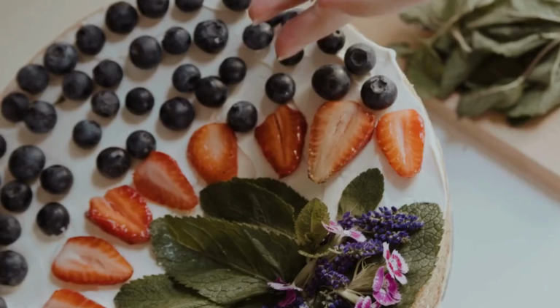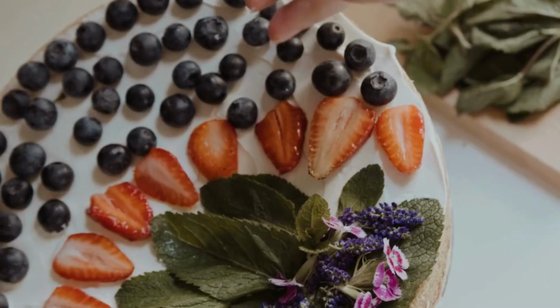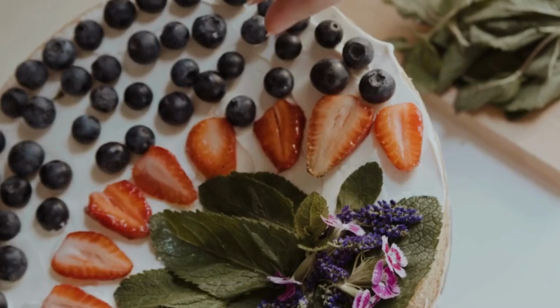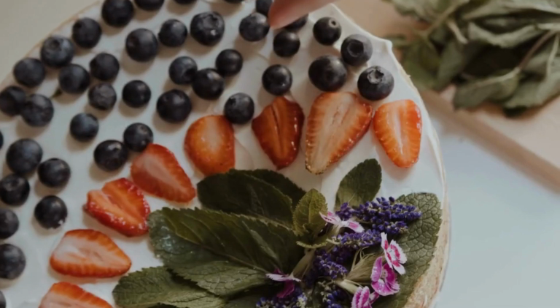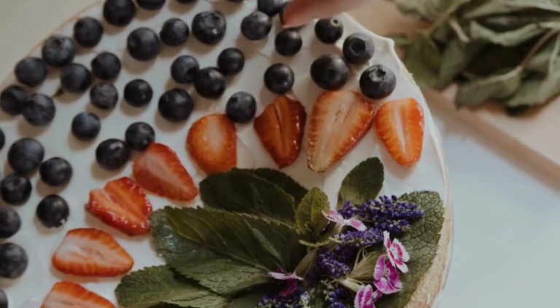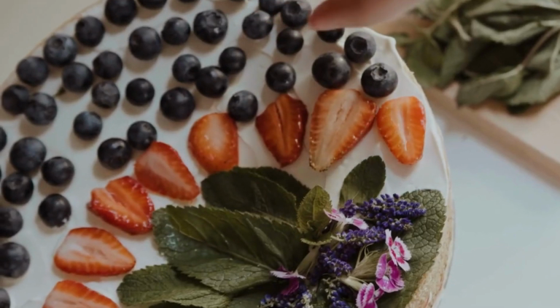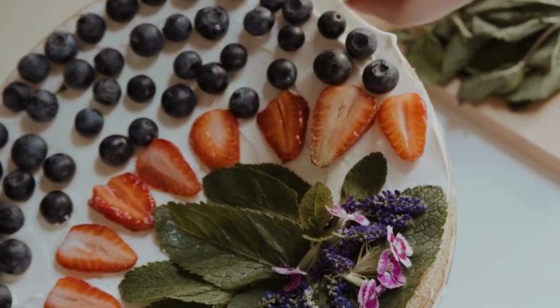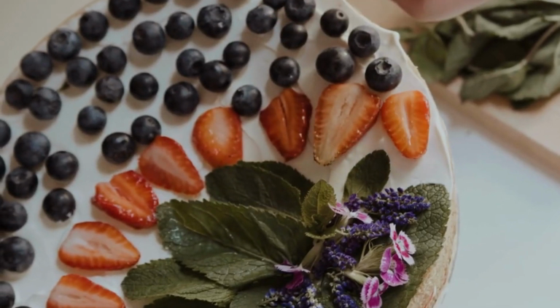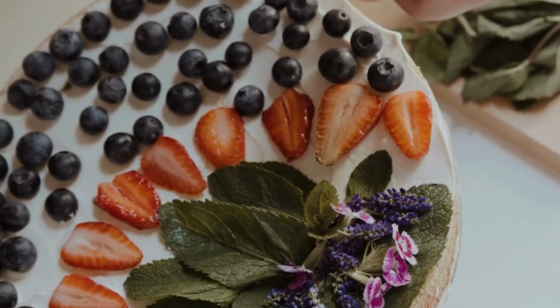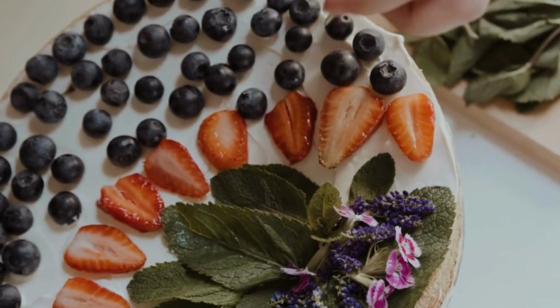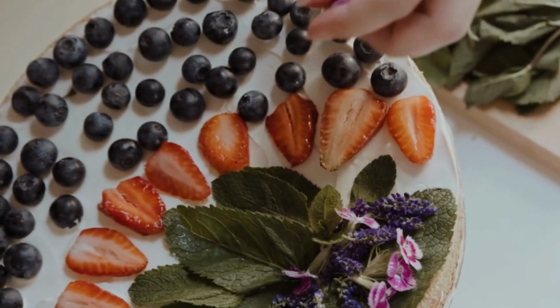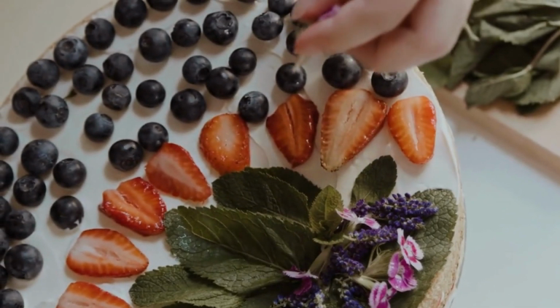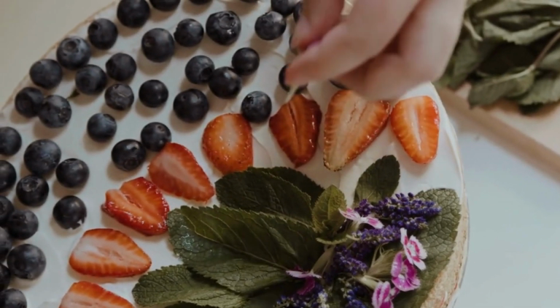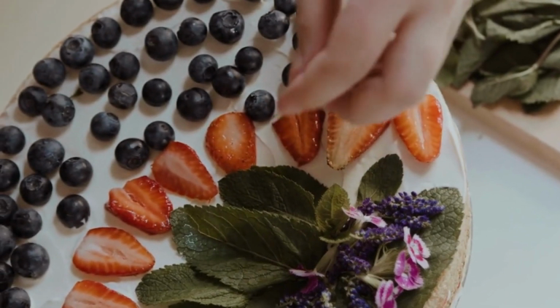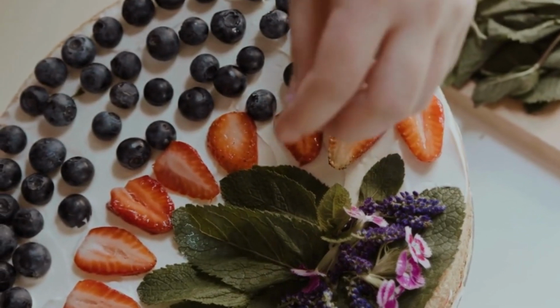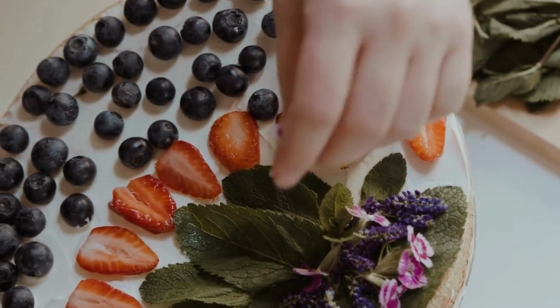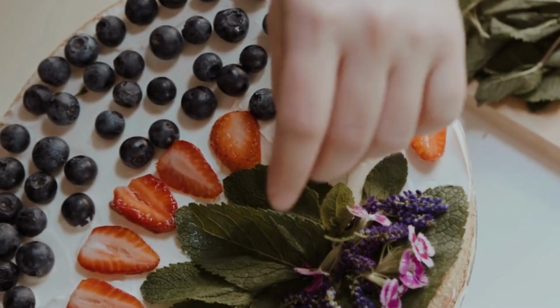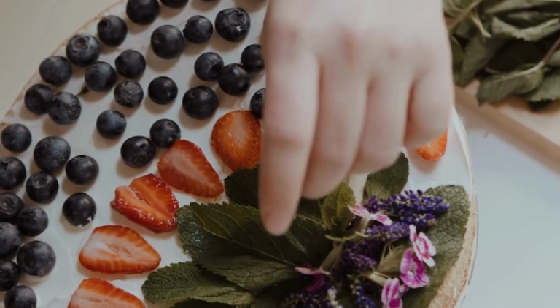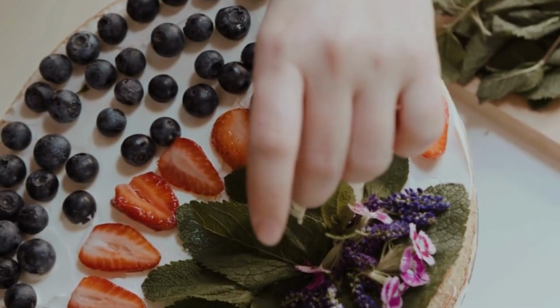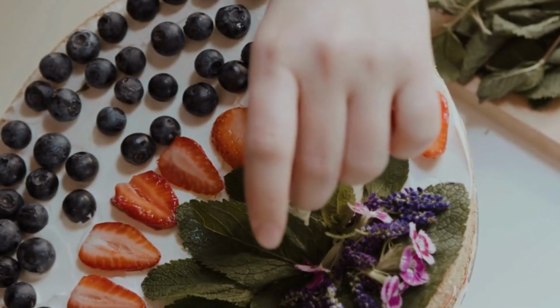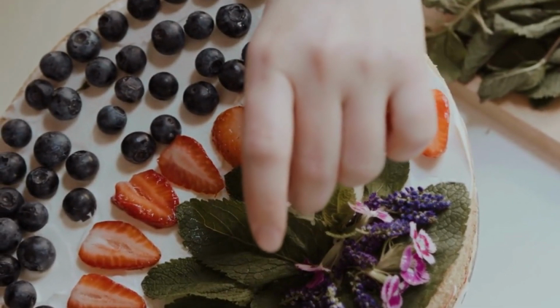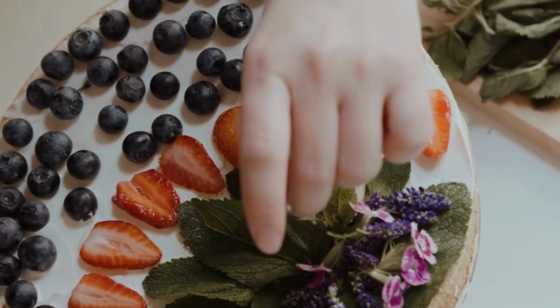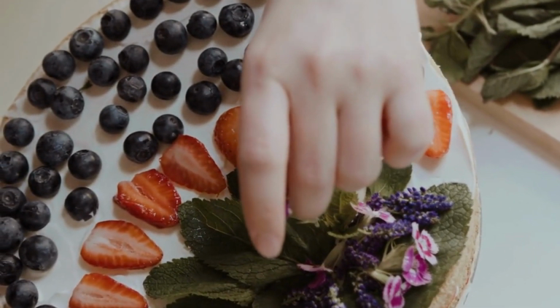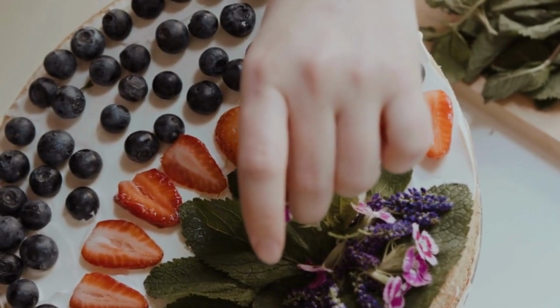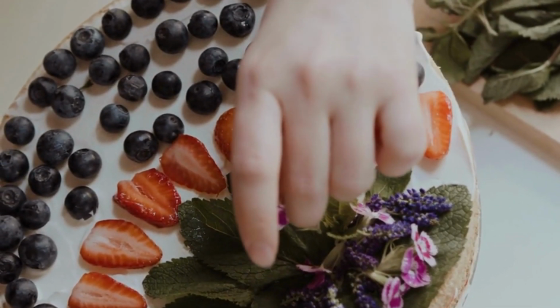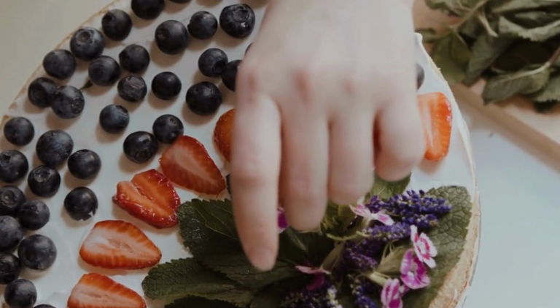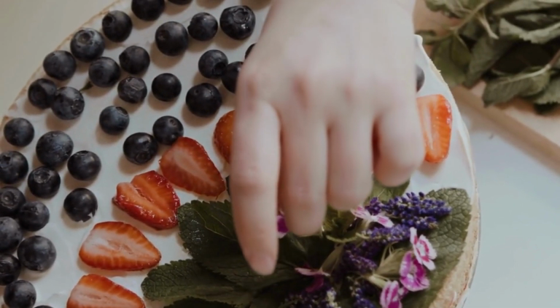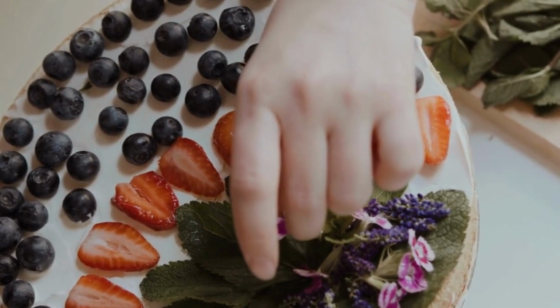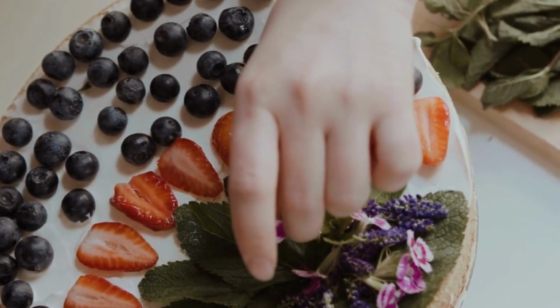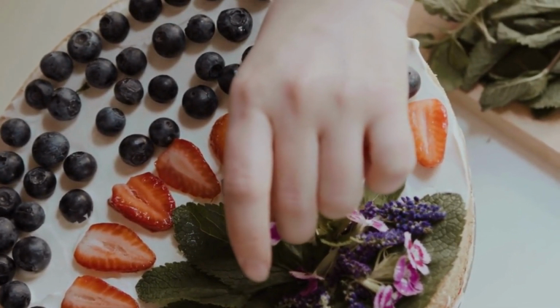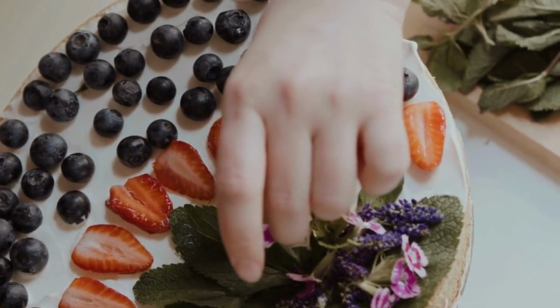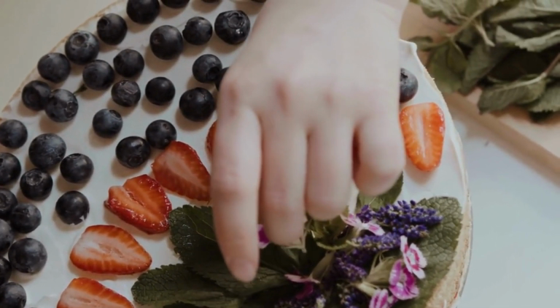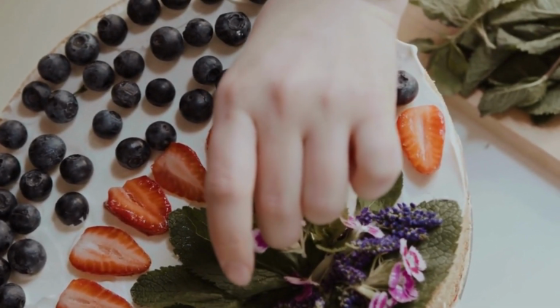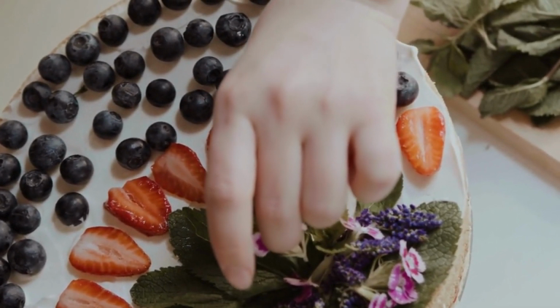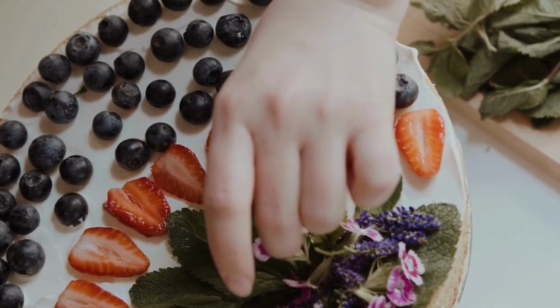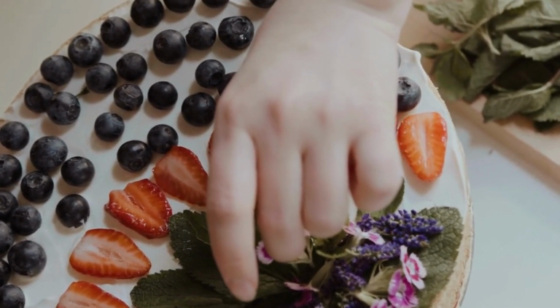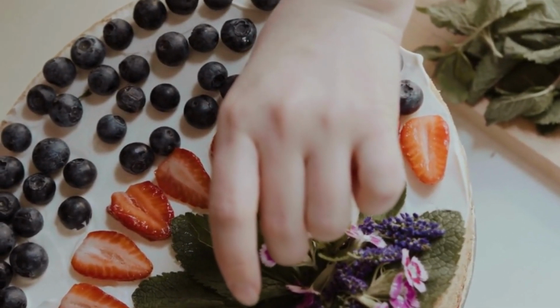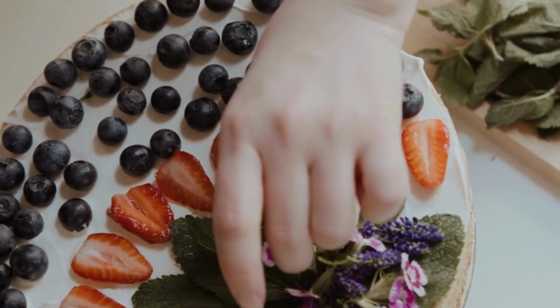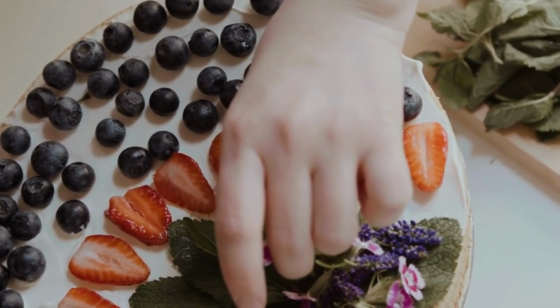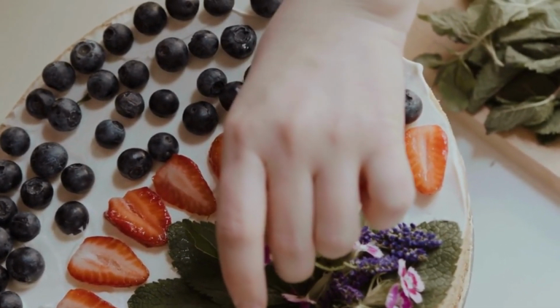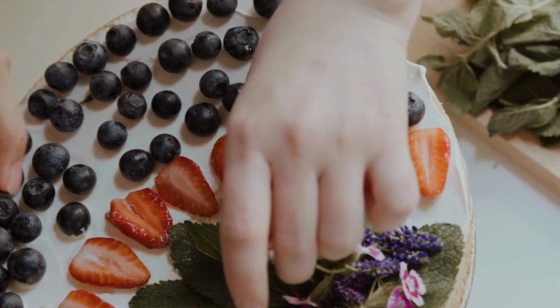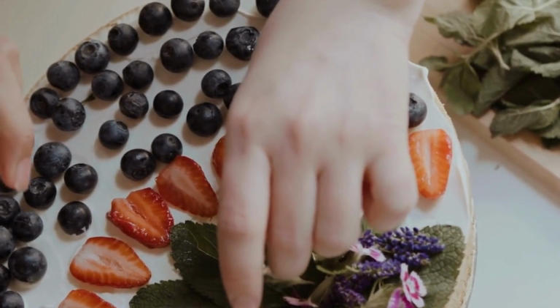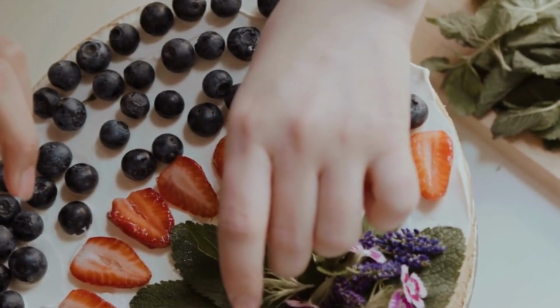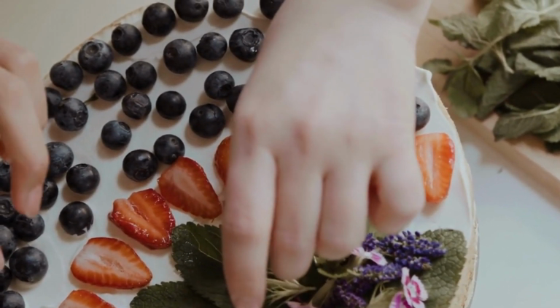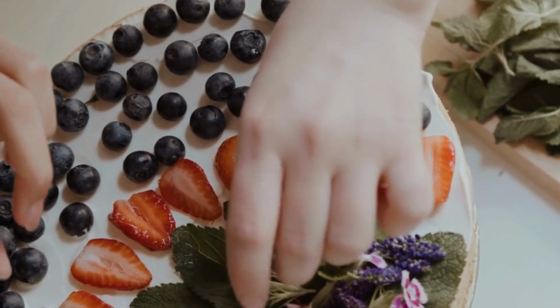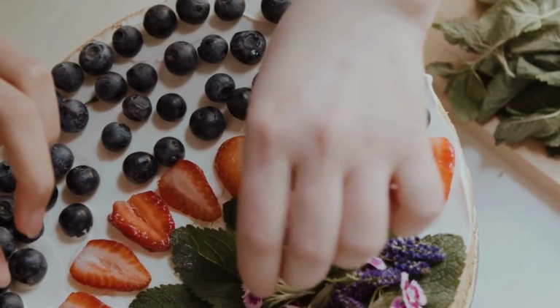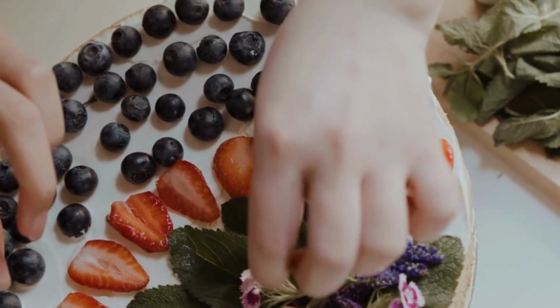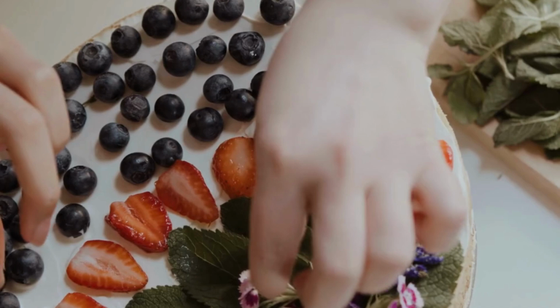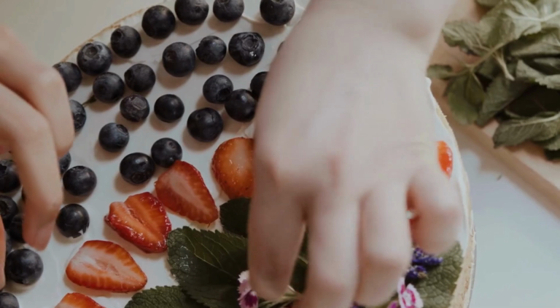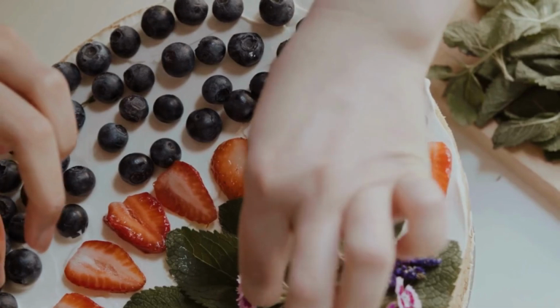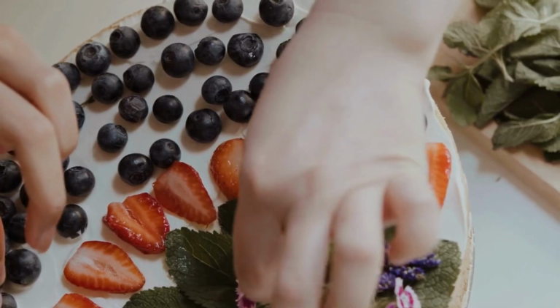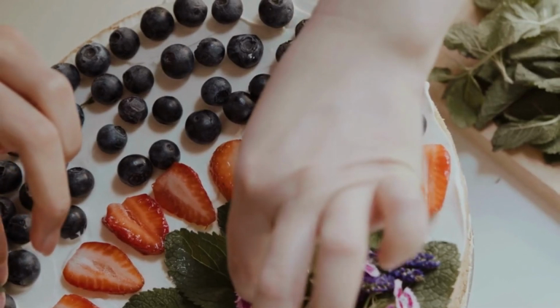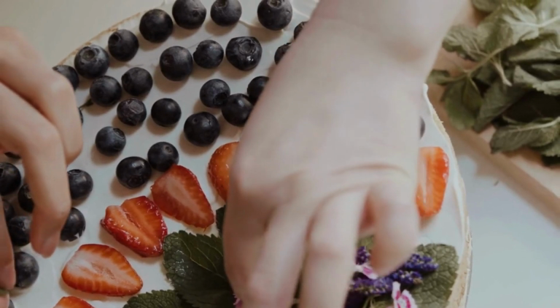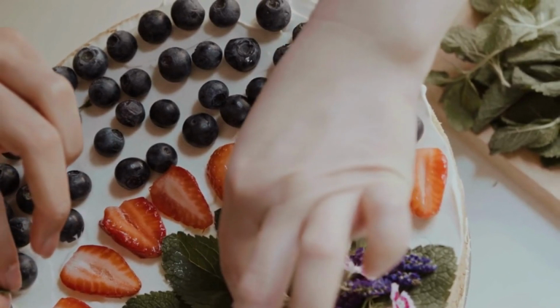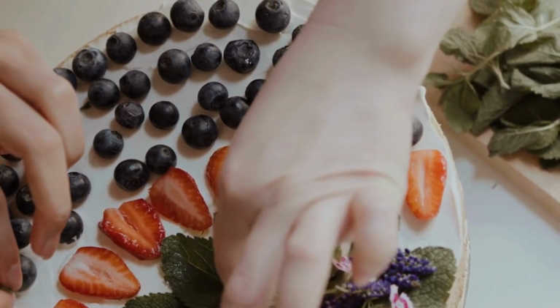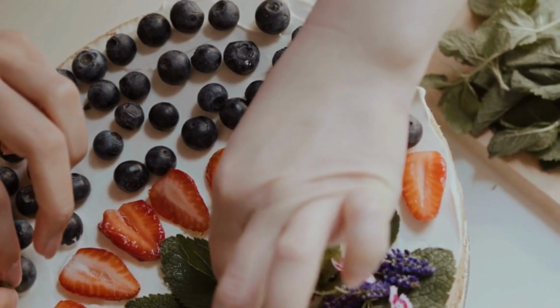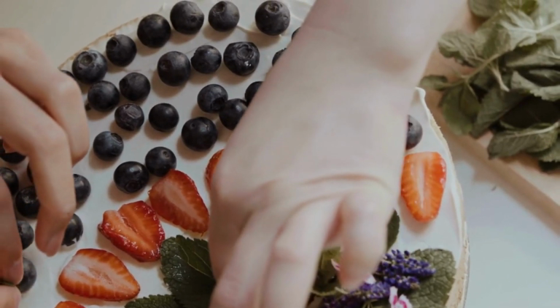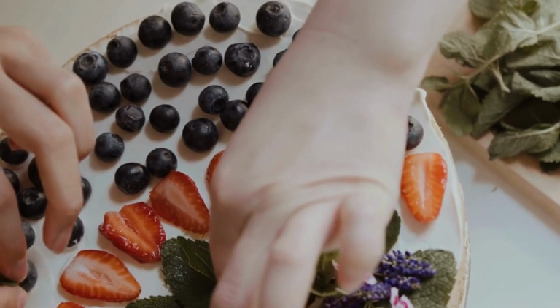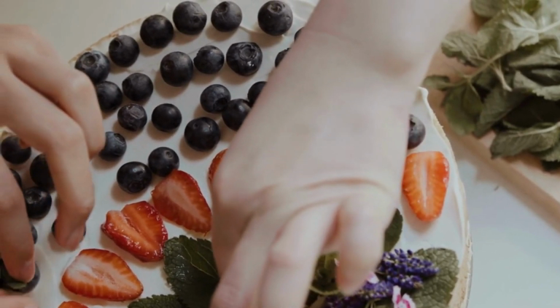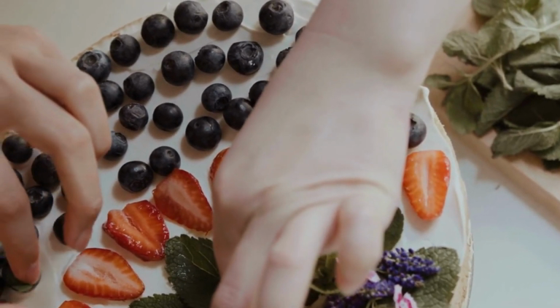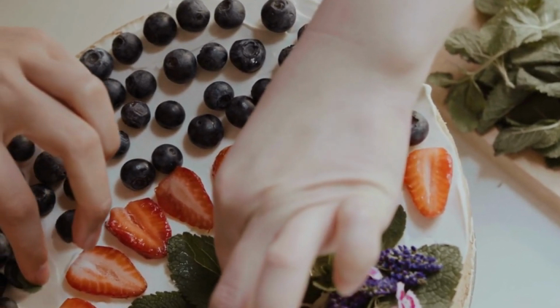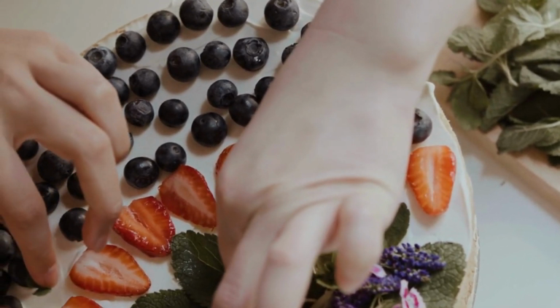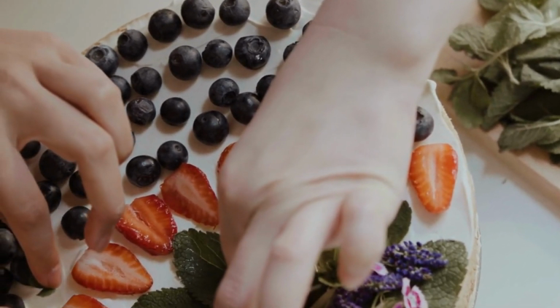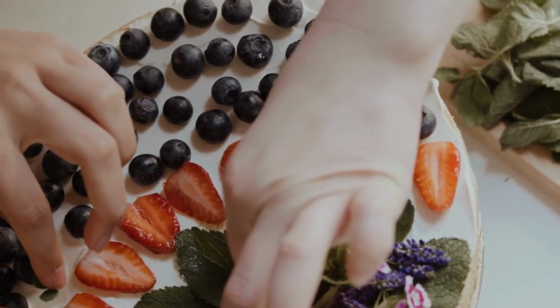National Blueberry Popover Day is a special day celebrated annually on March 10th to honor the delicious and fluffy Blueberry Popover.